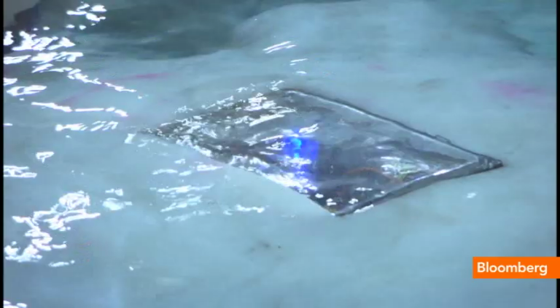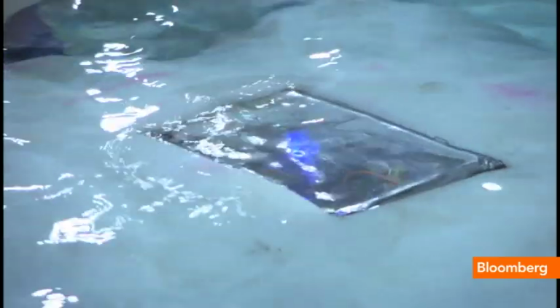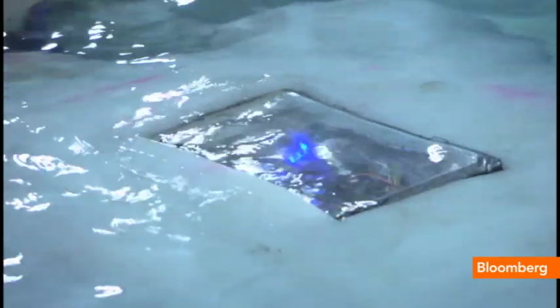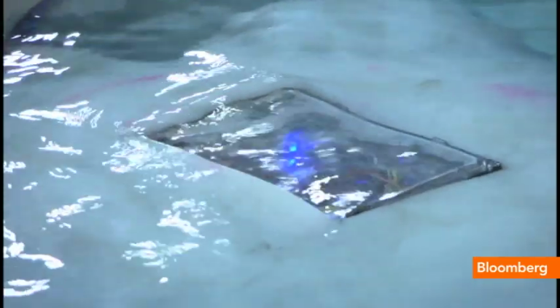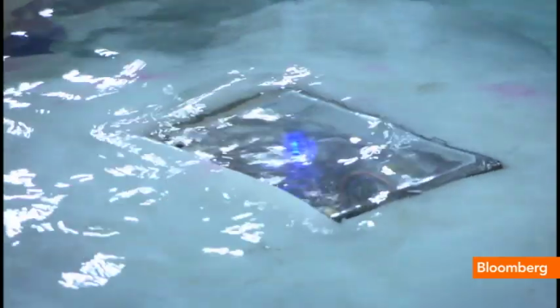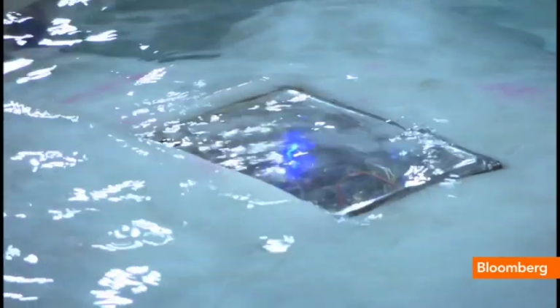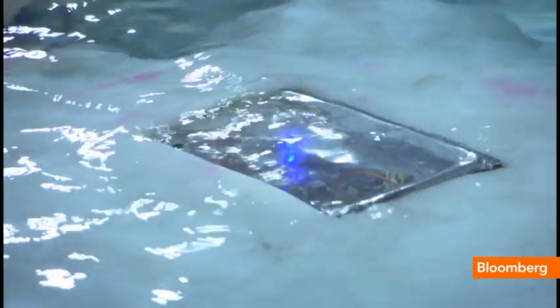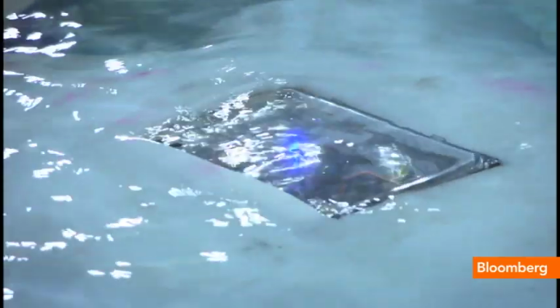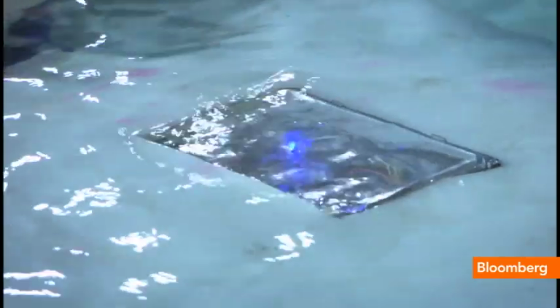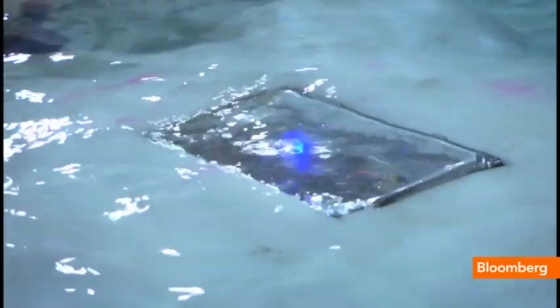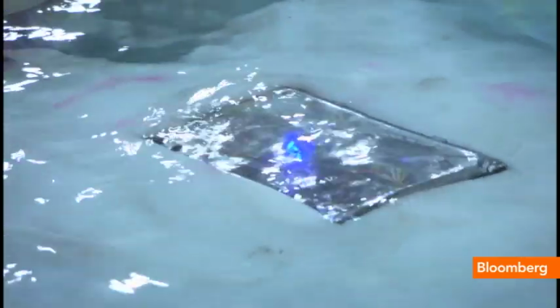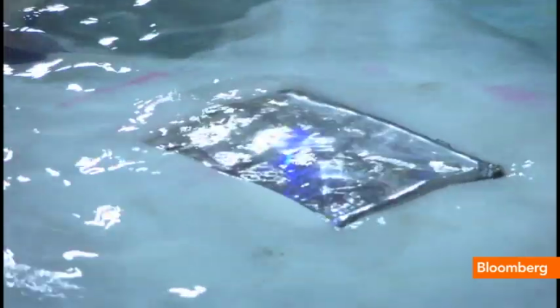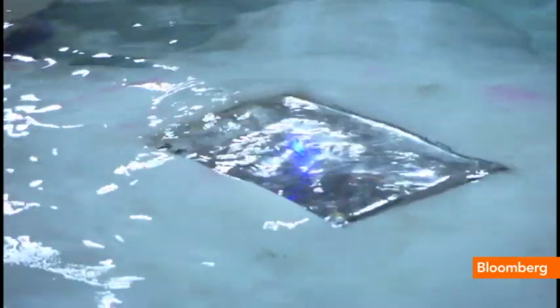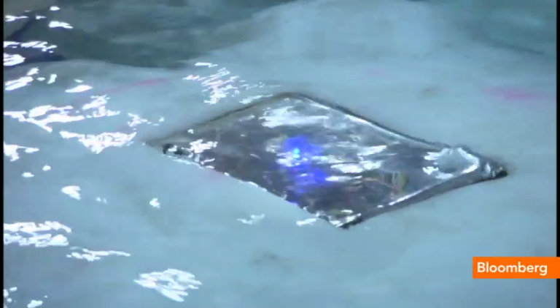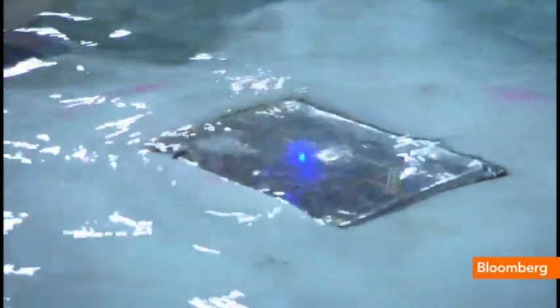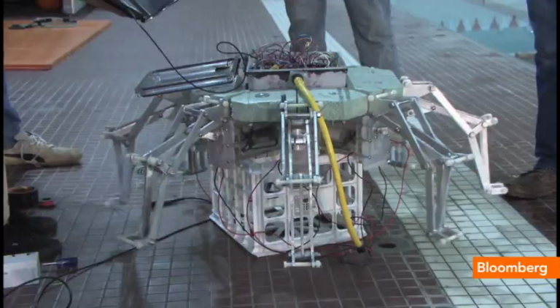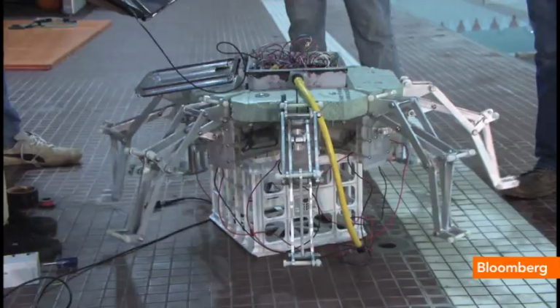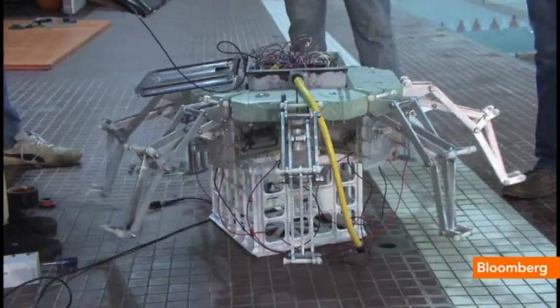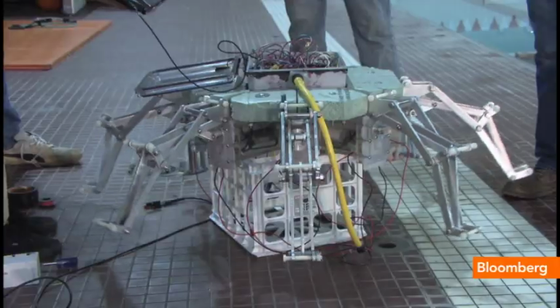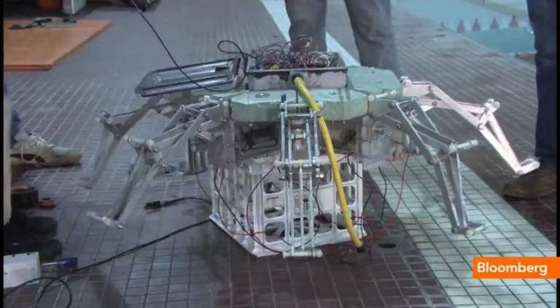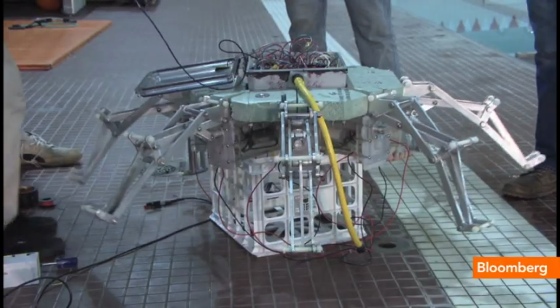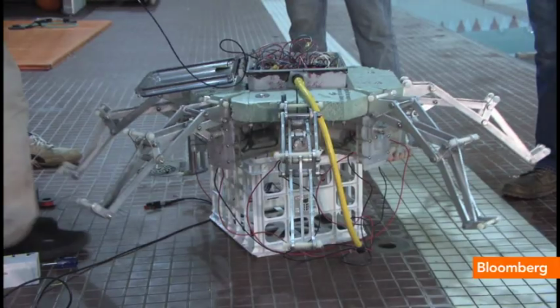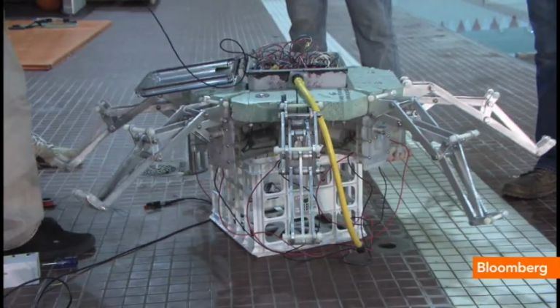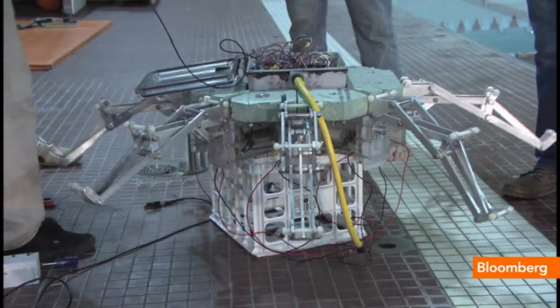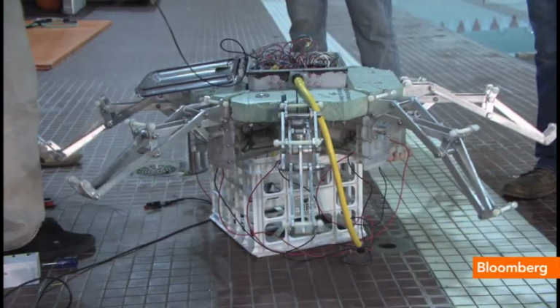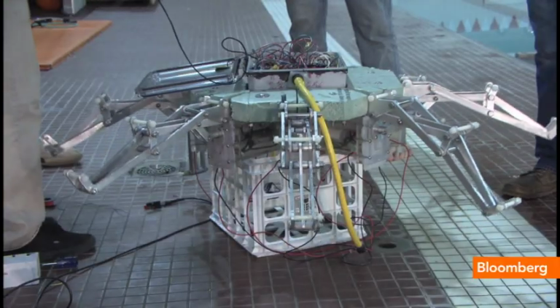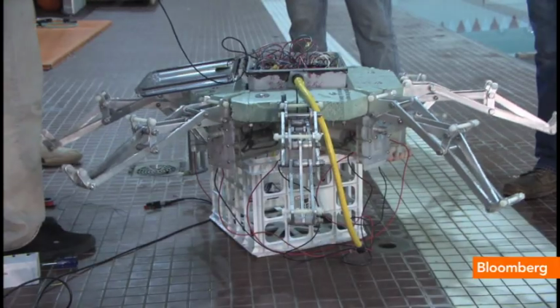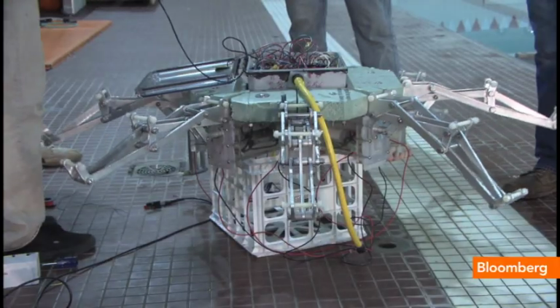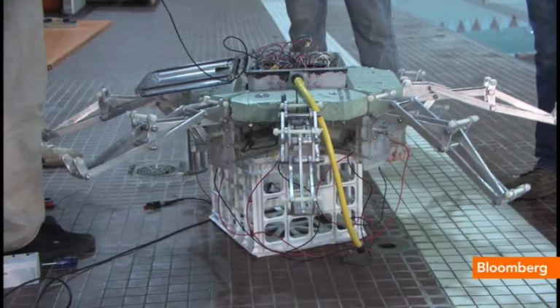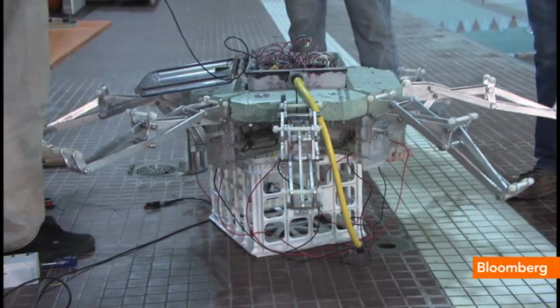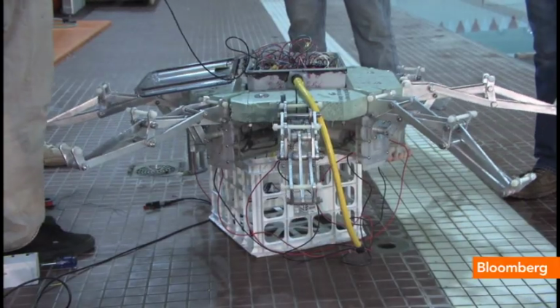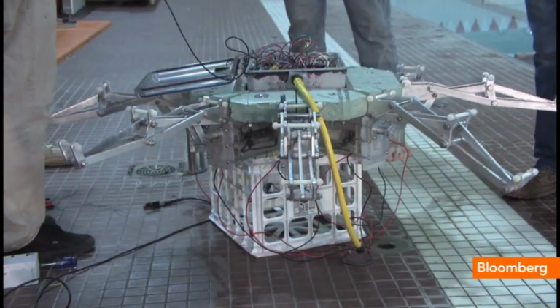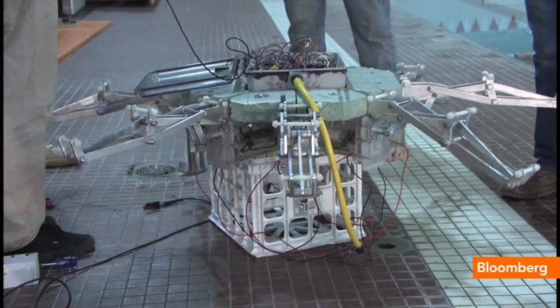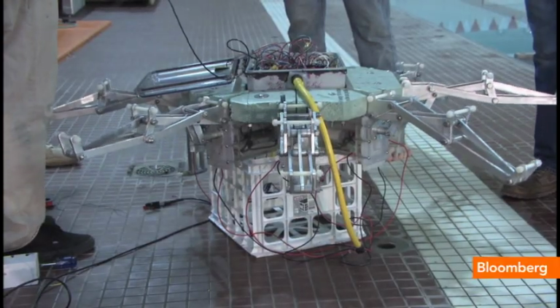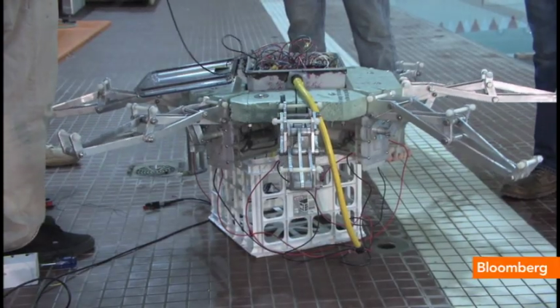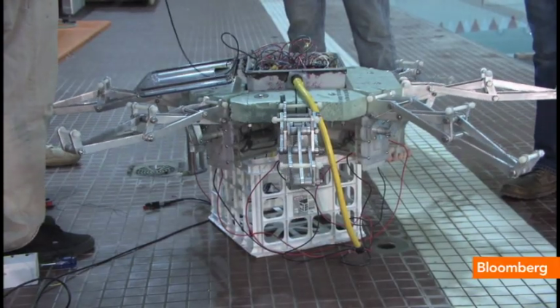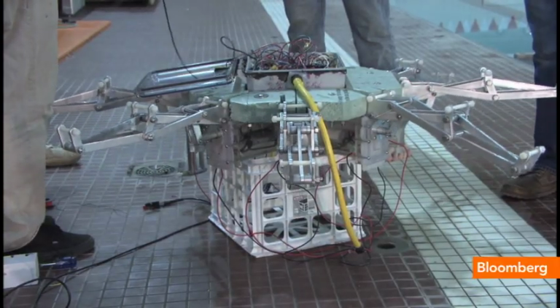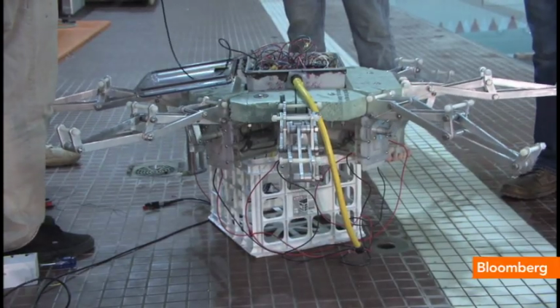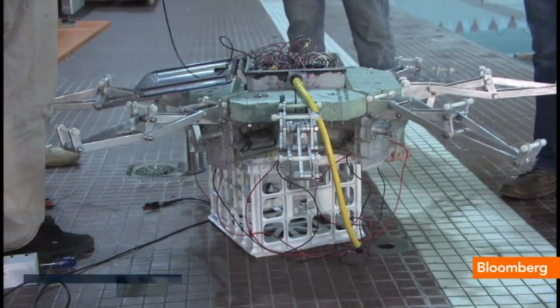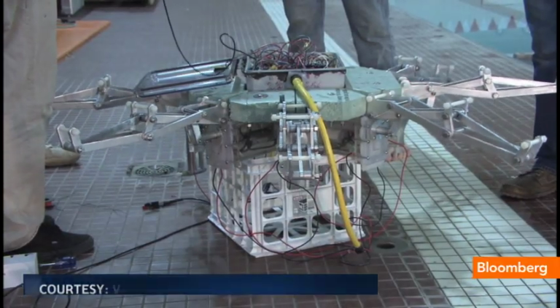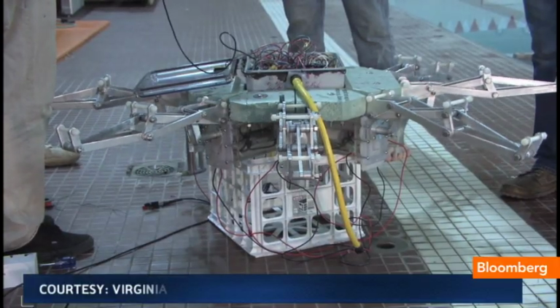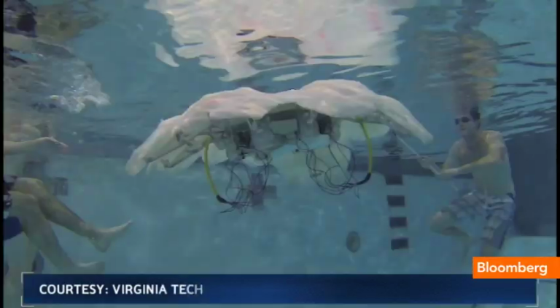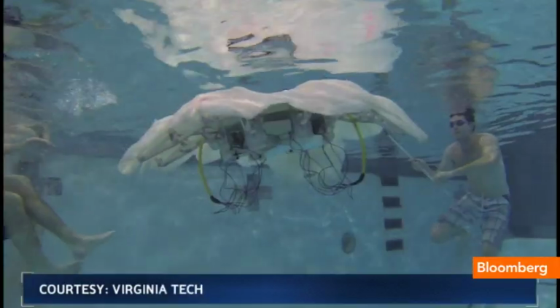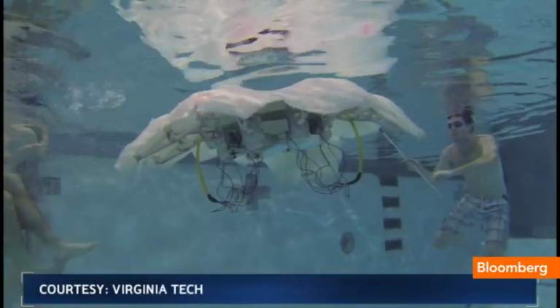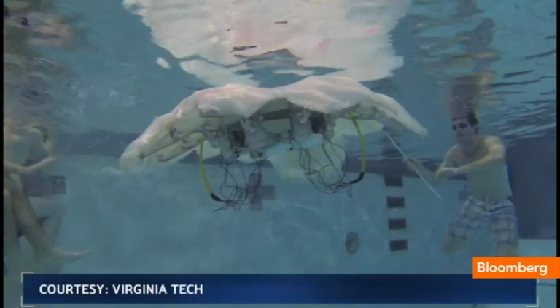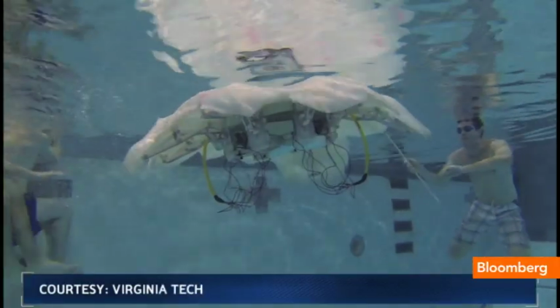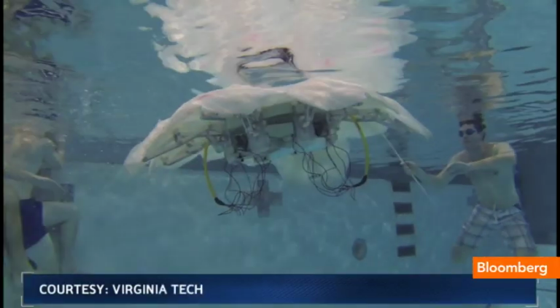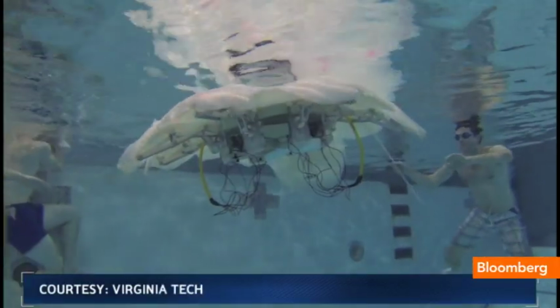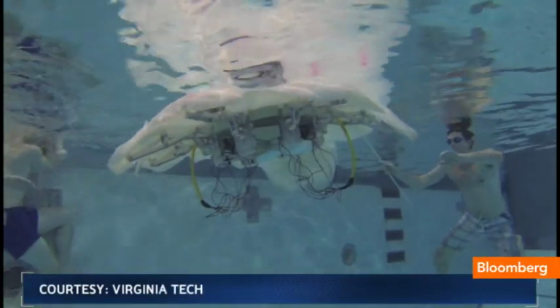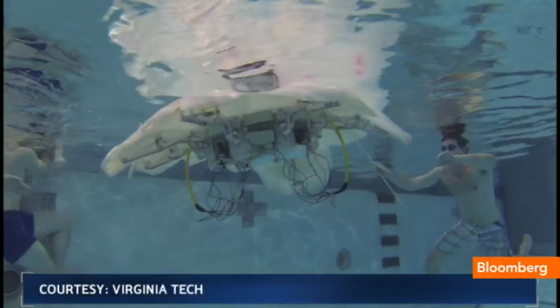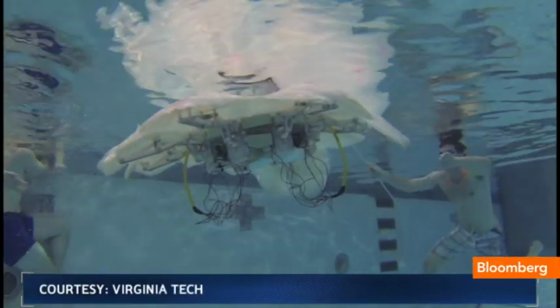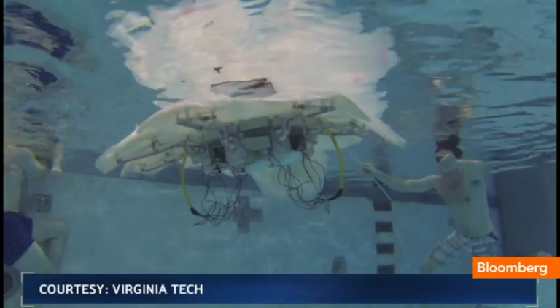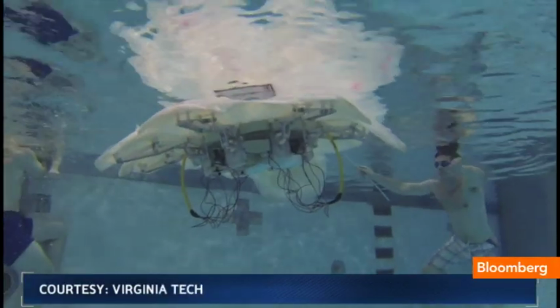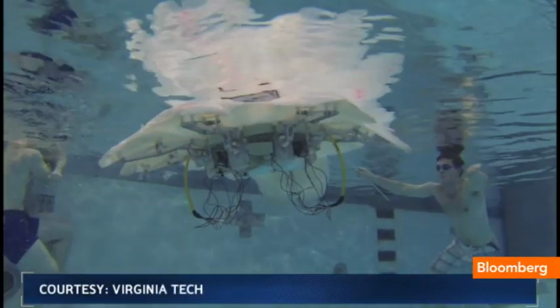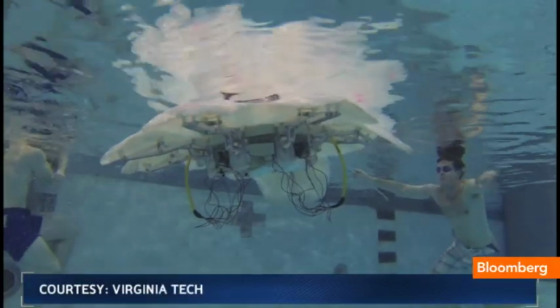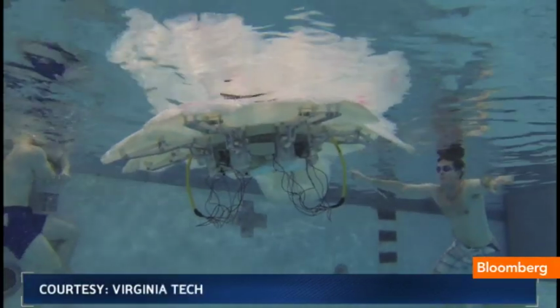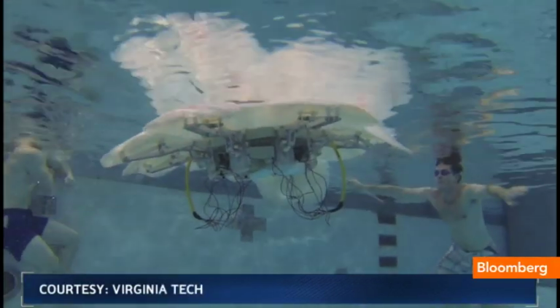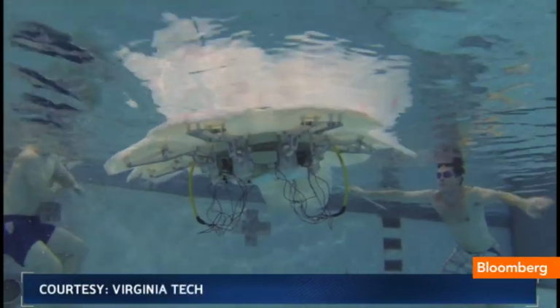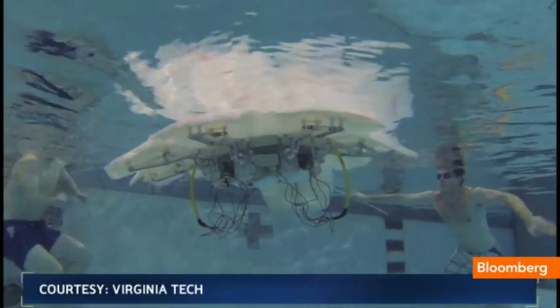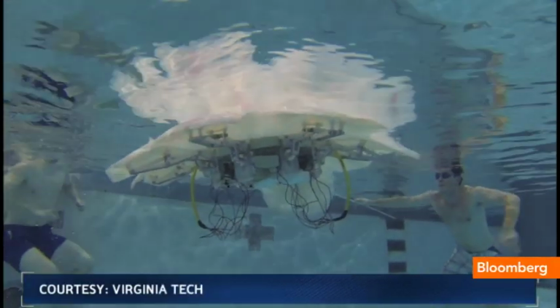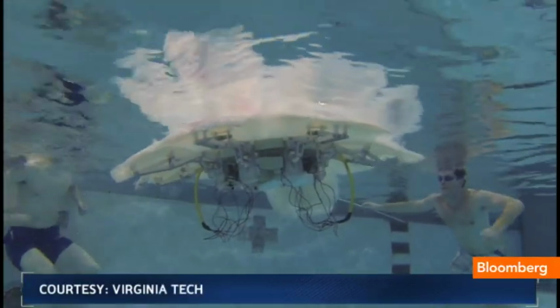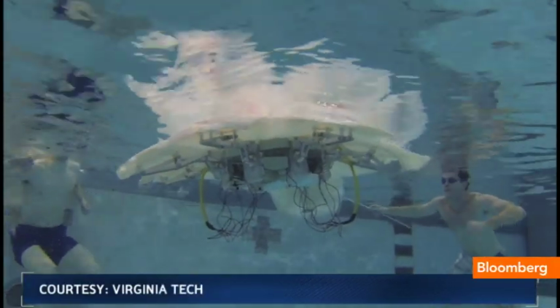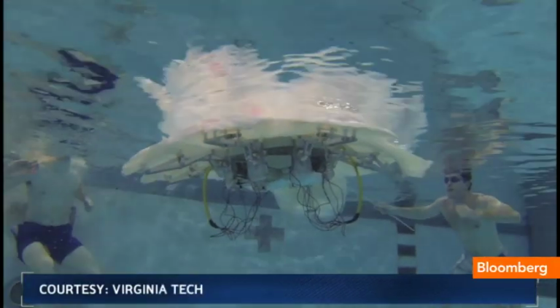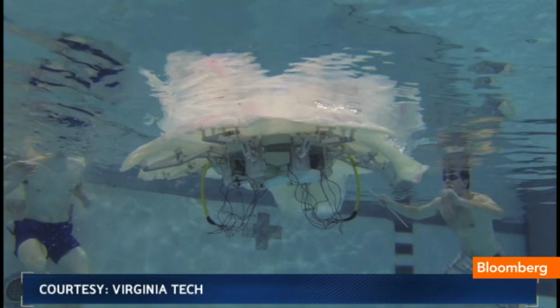It would be solar-powered, using ocean currents and mechanical arms to move, then floating up to the surface to absorb sunlight.